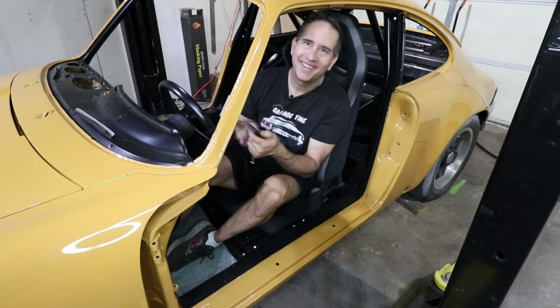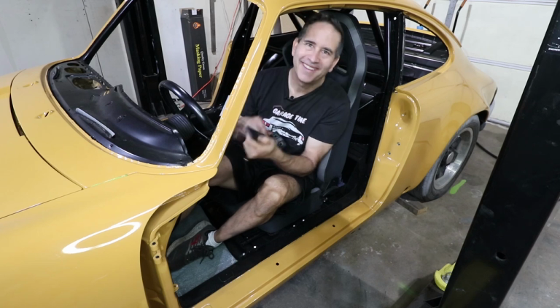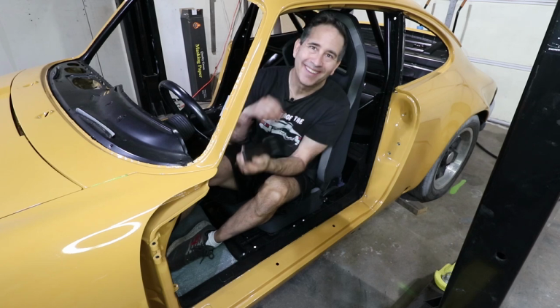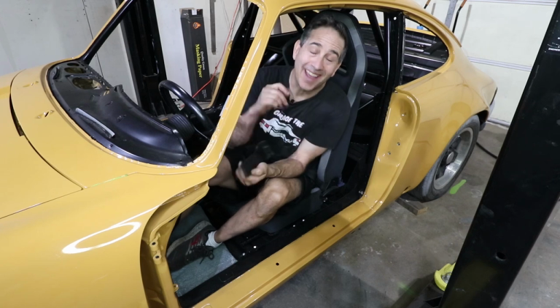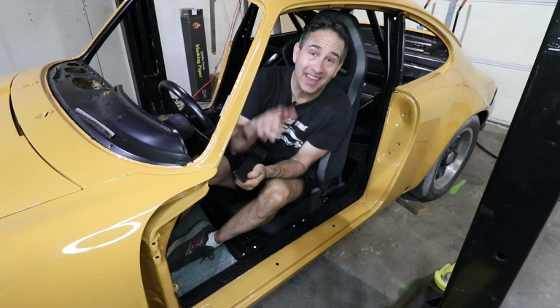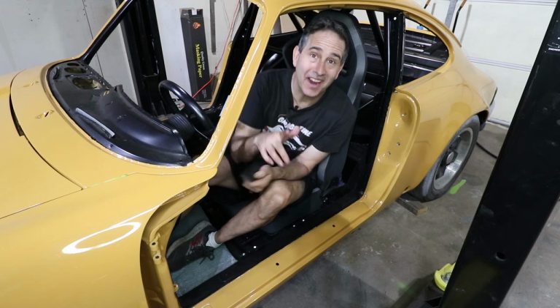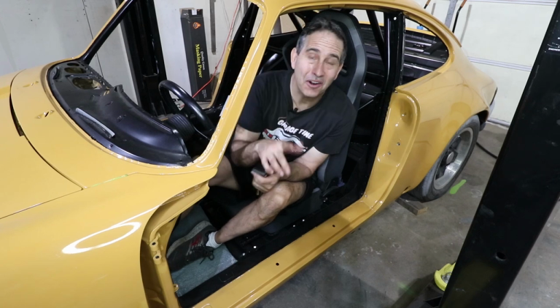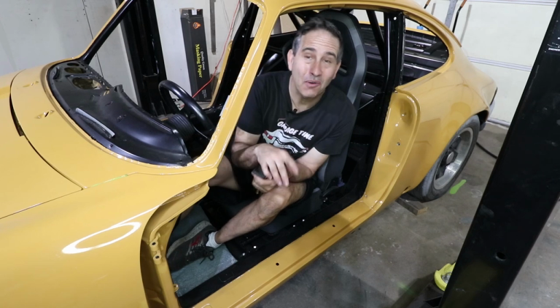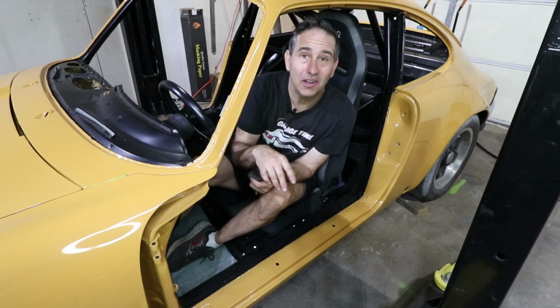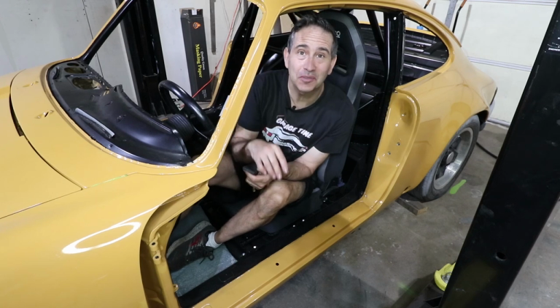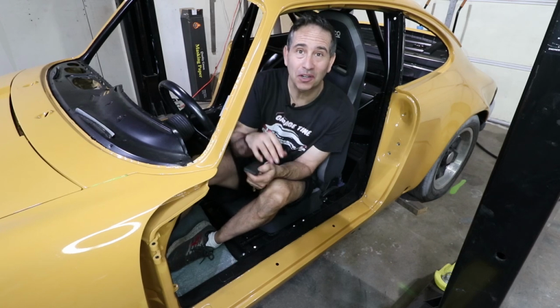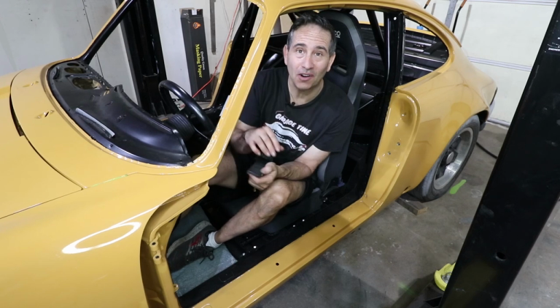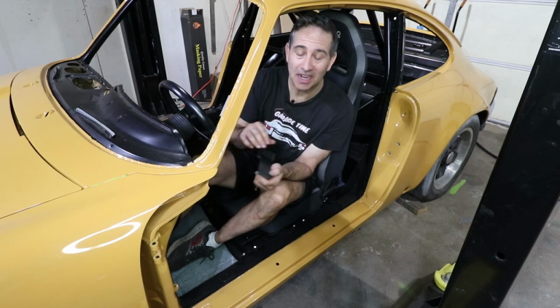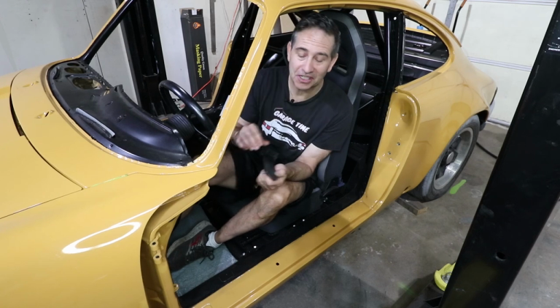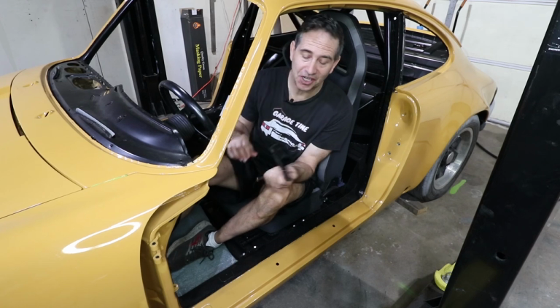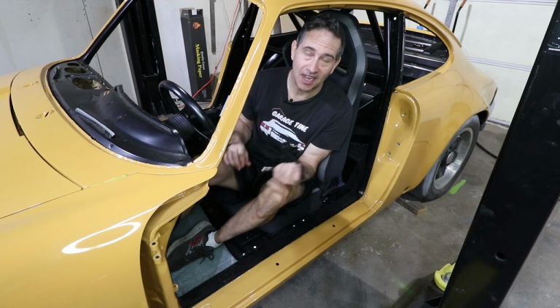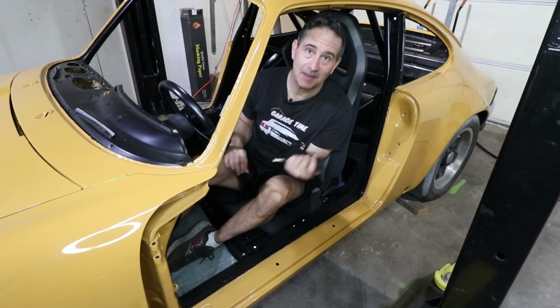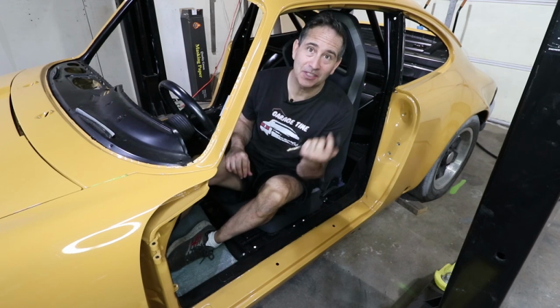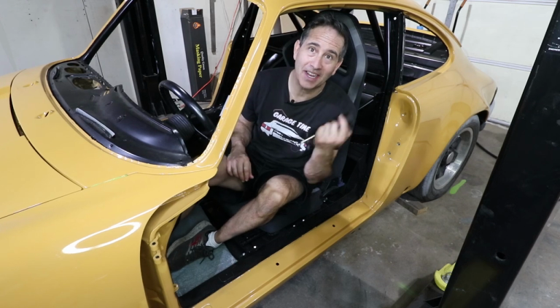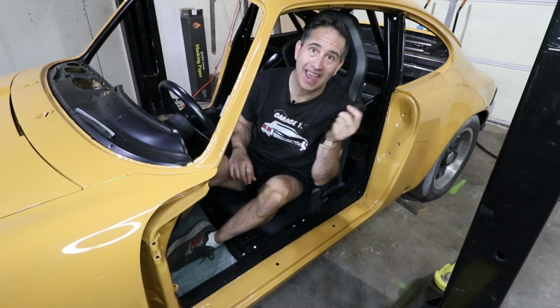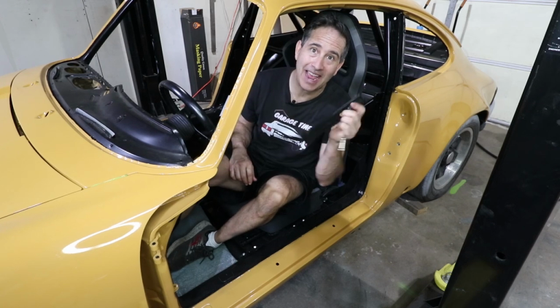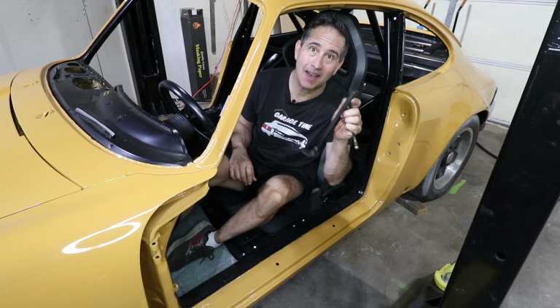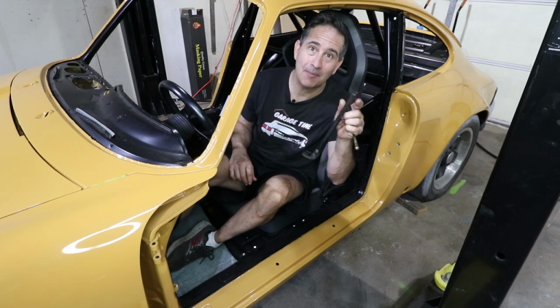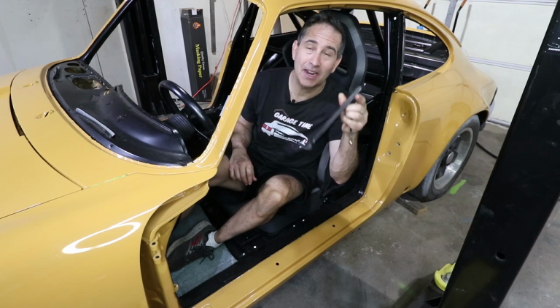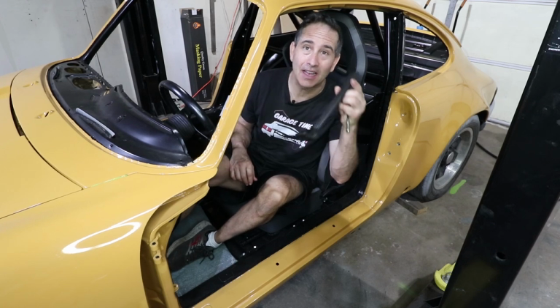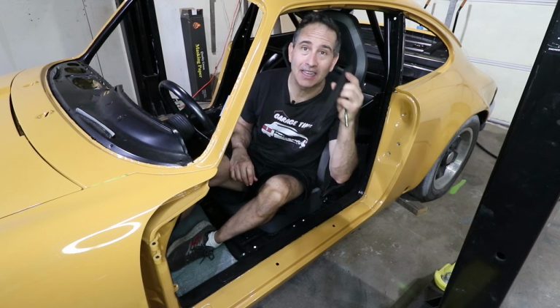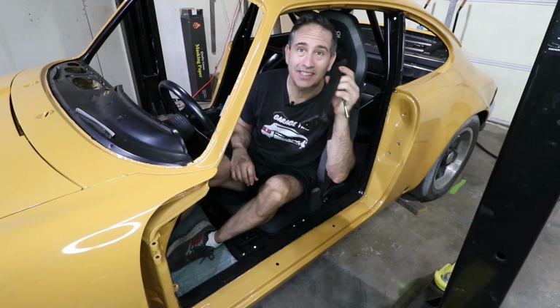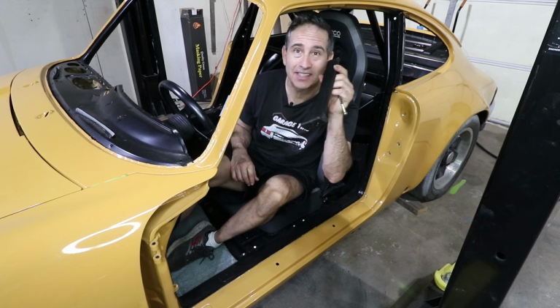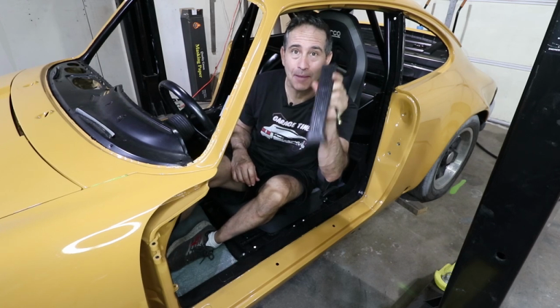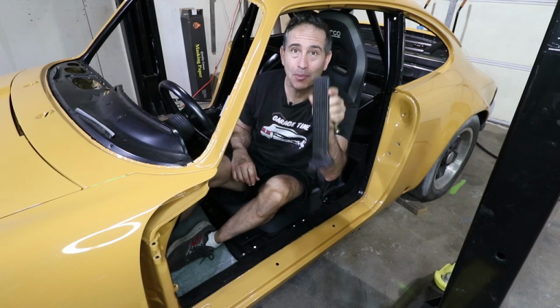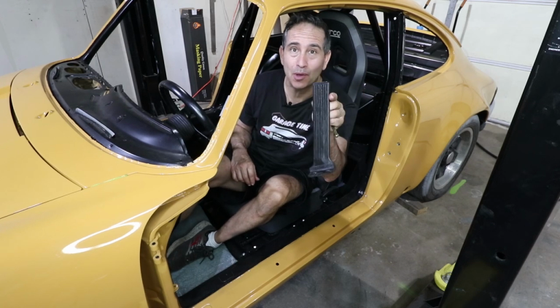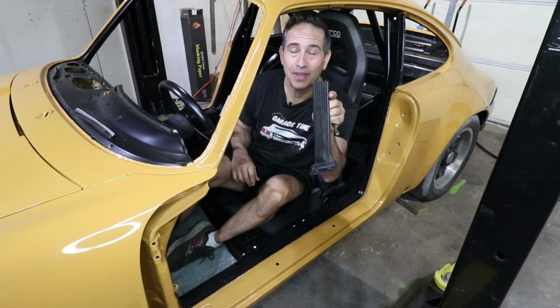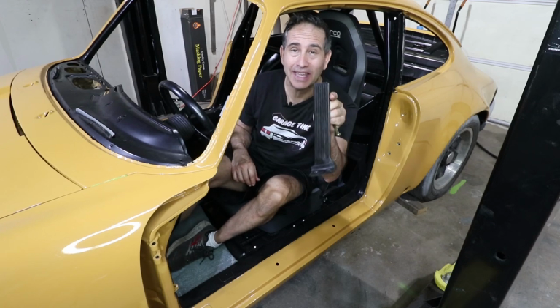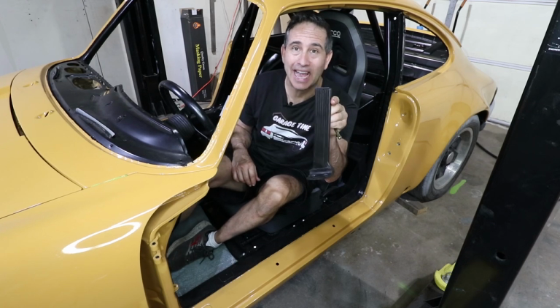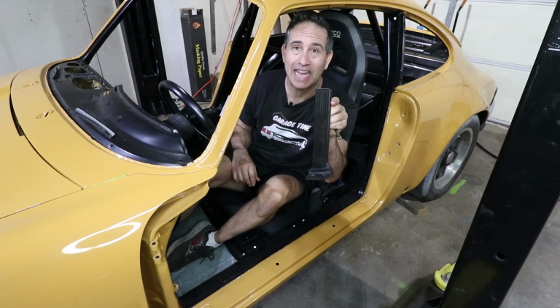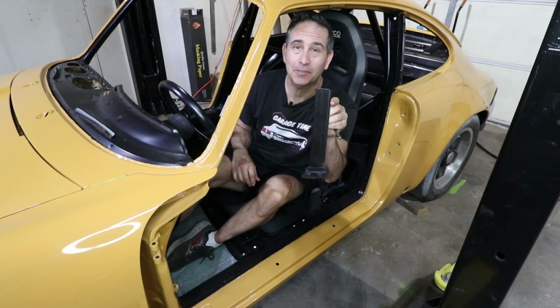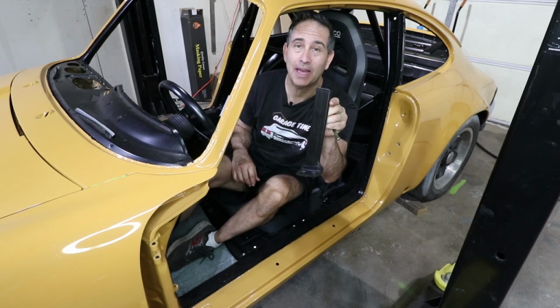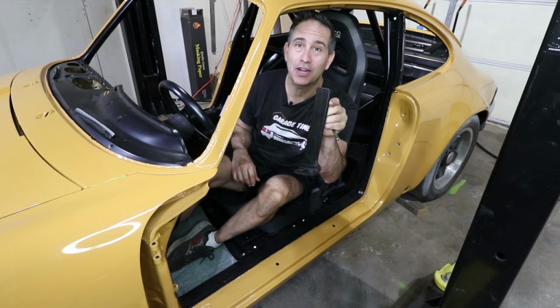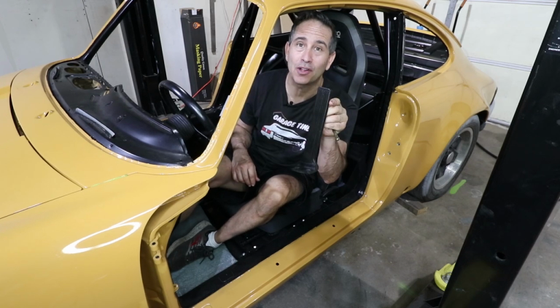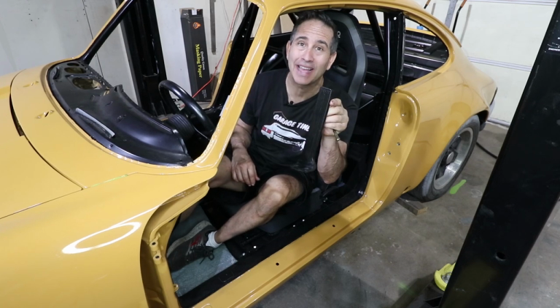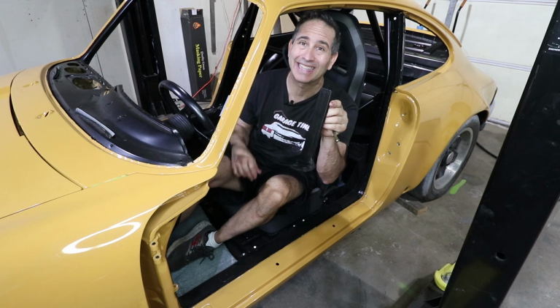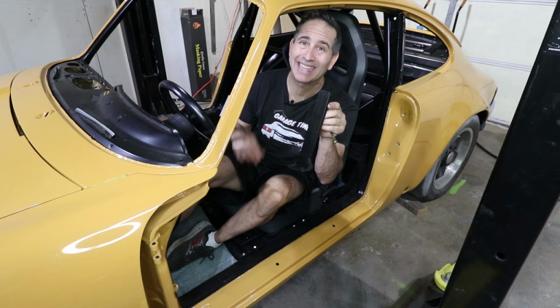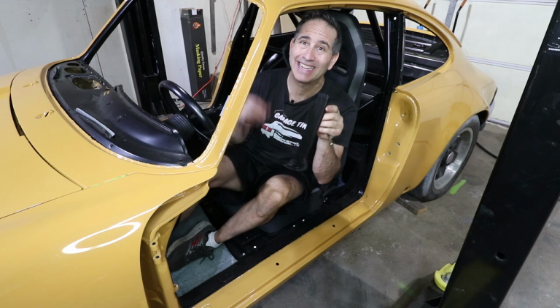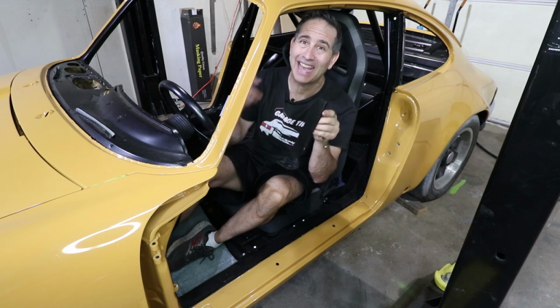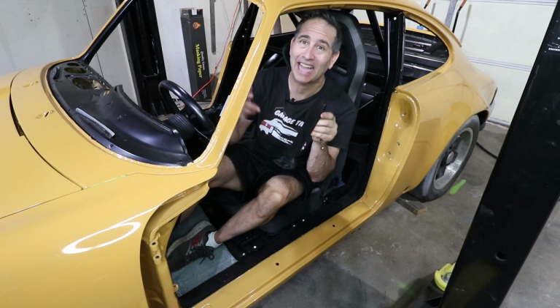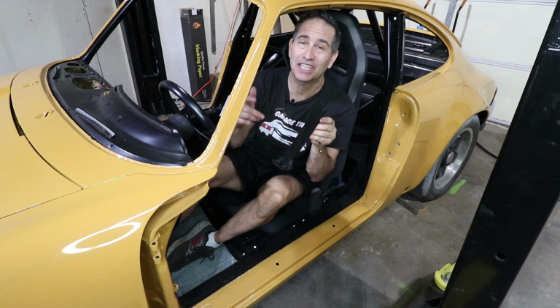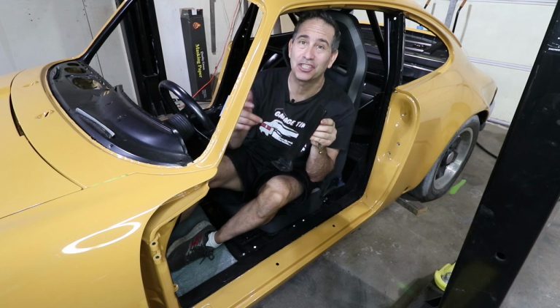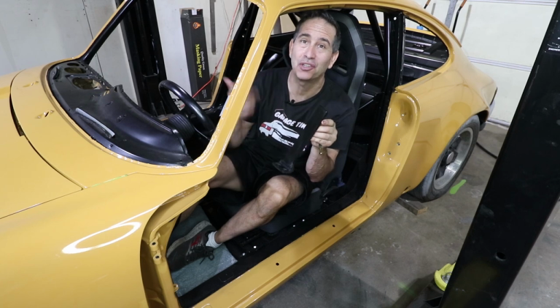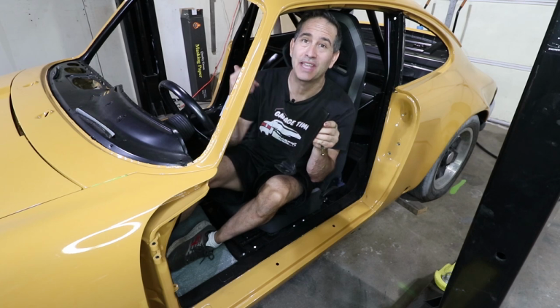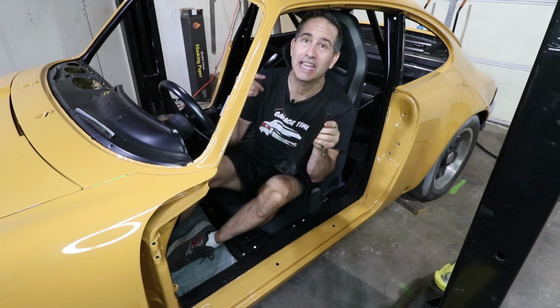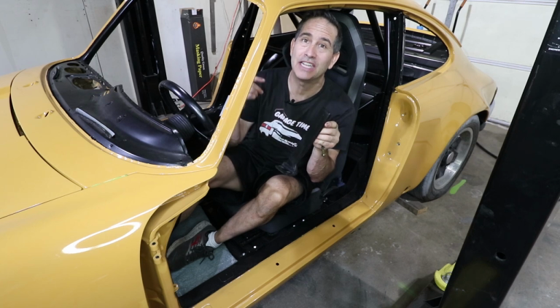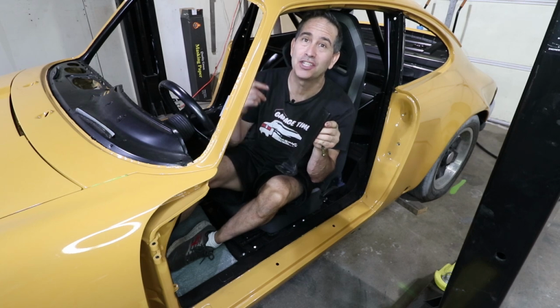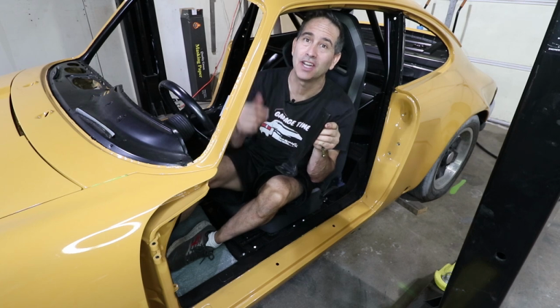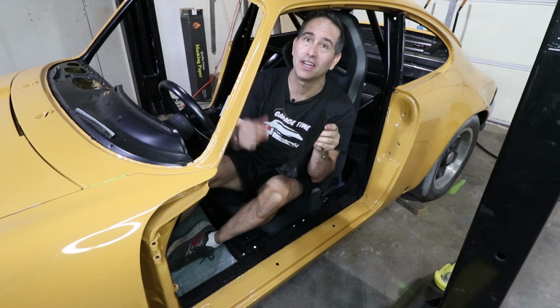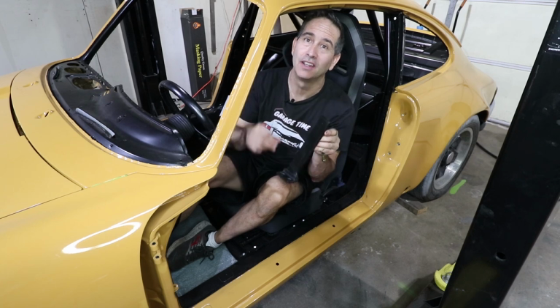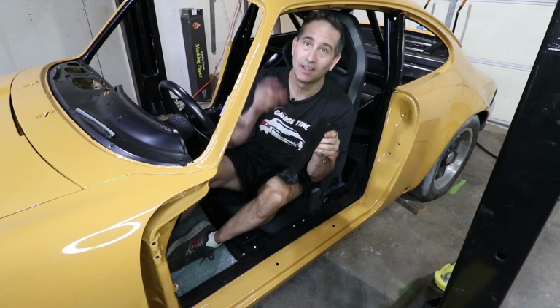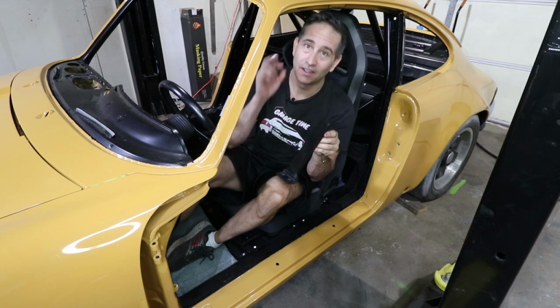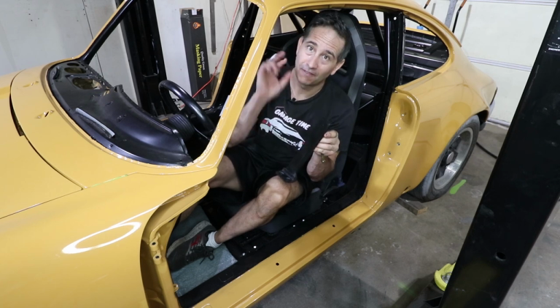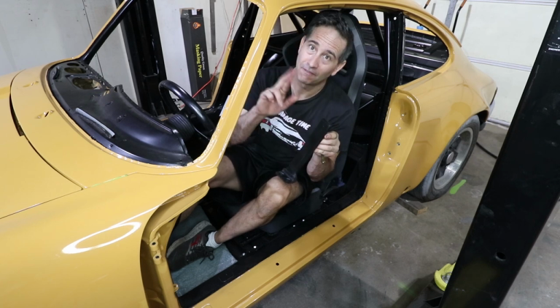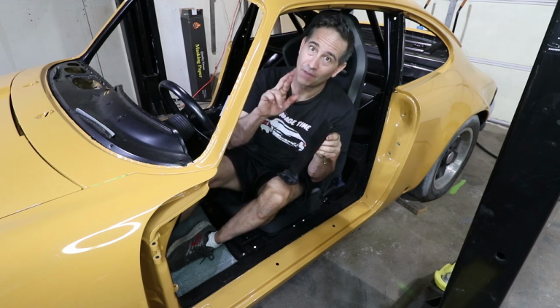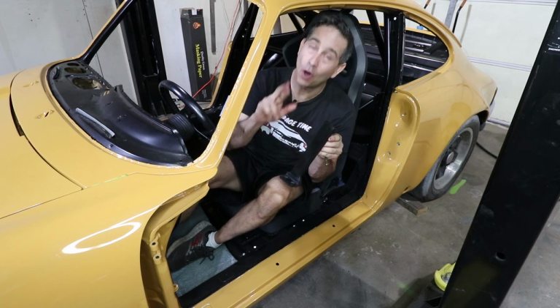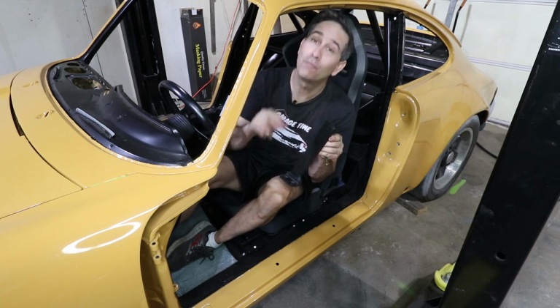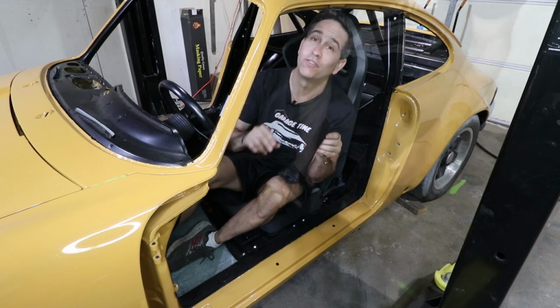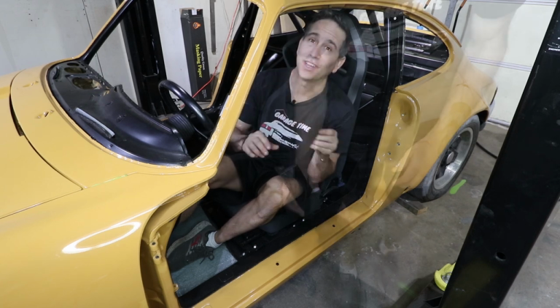Hey there, welcome to Garage Time. Today I'm going to assemble the gas pedal and connect it to the engine. Hopefully.